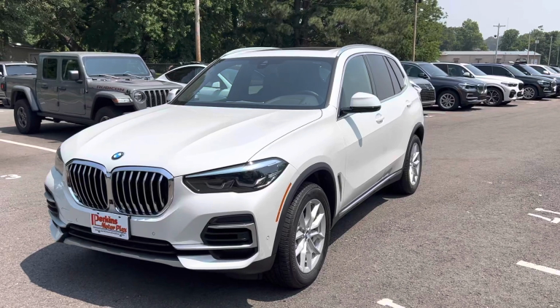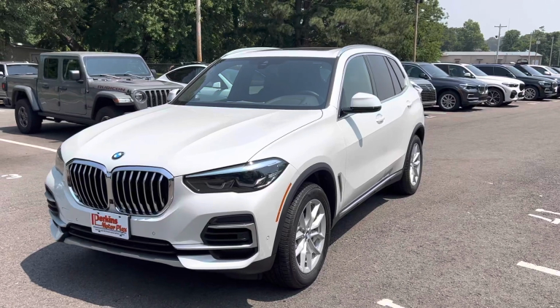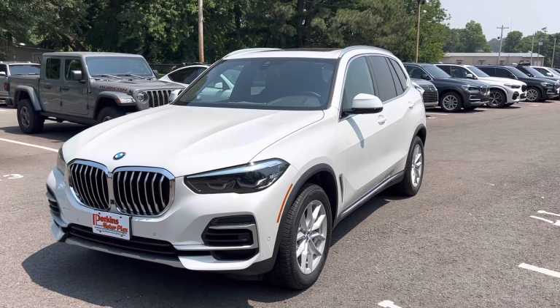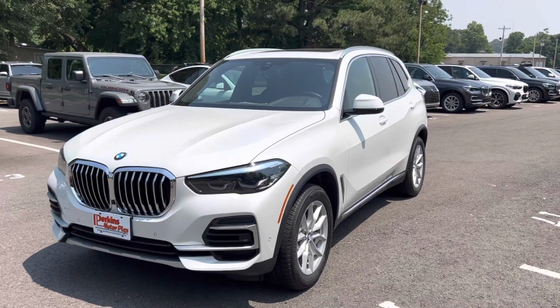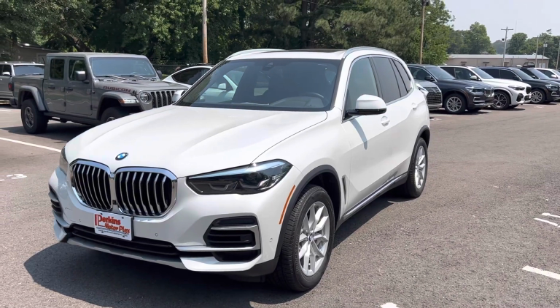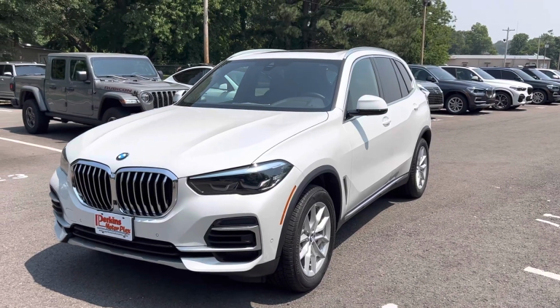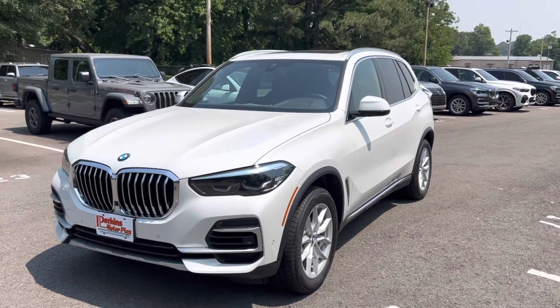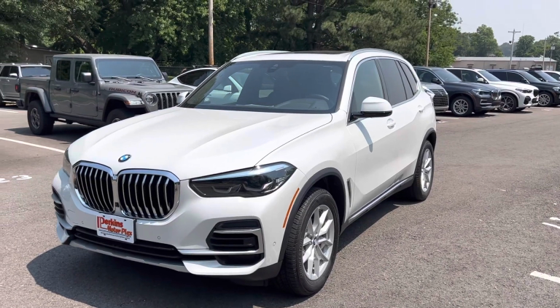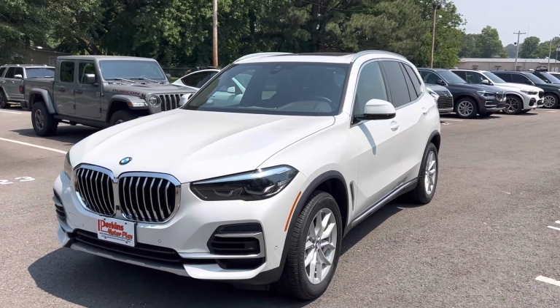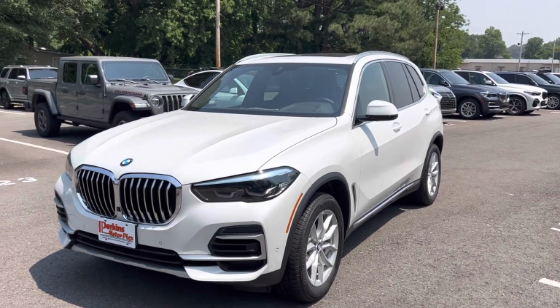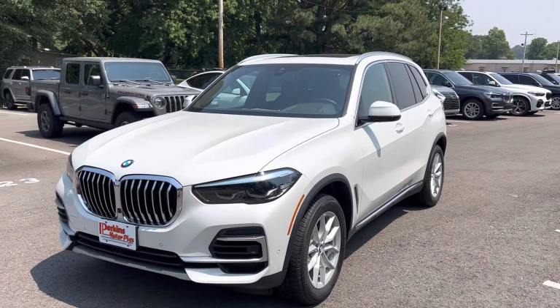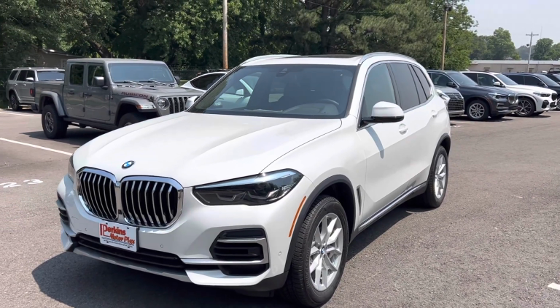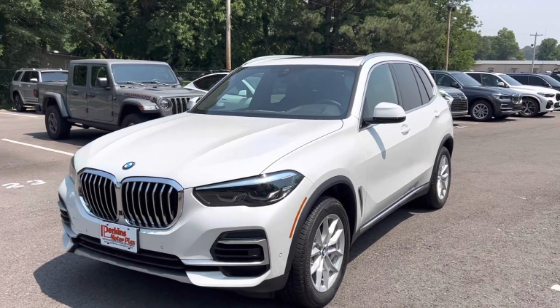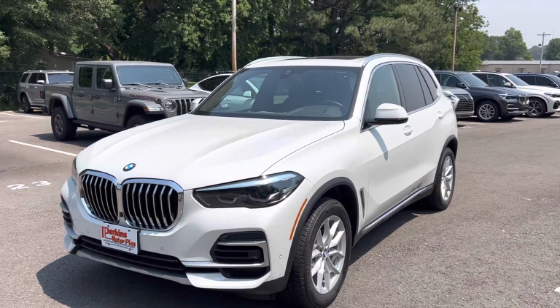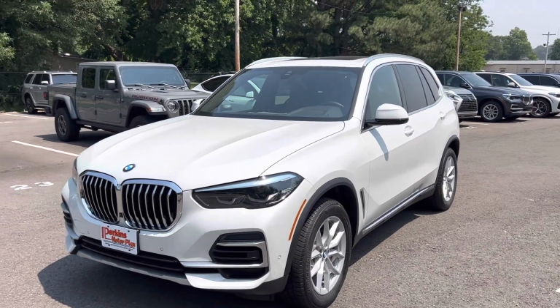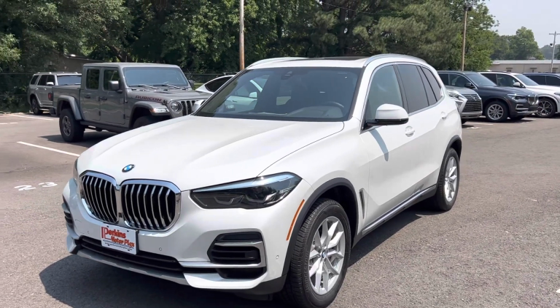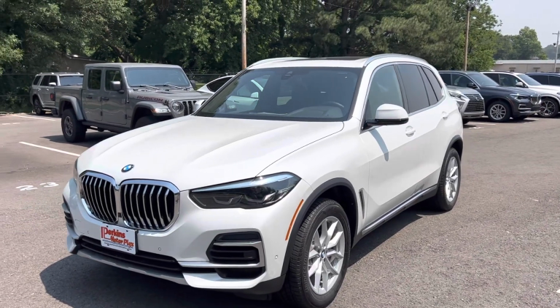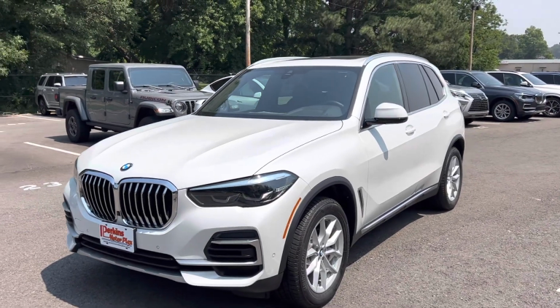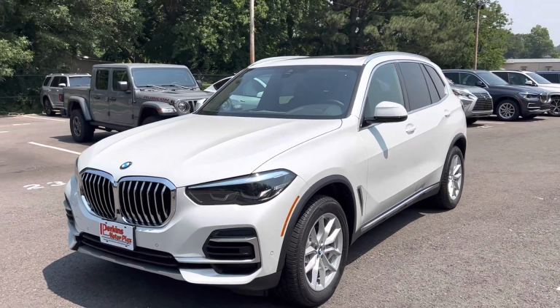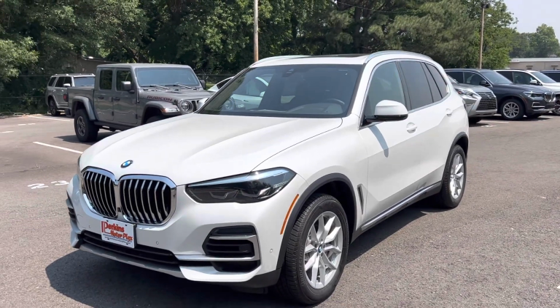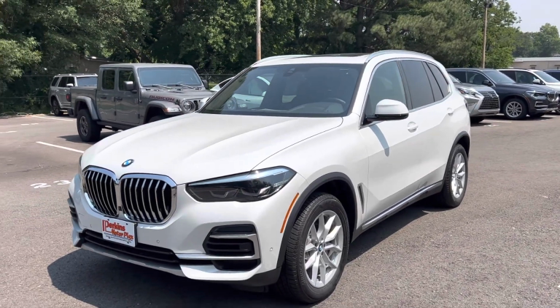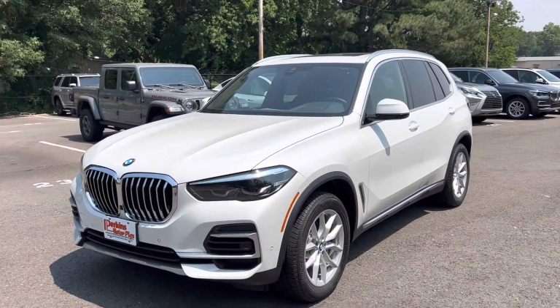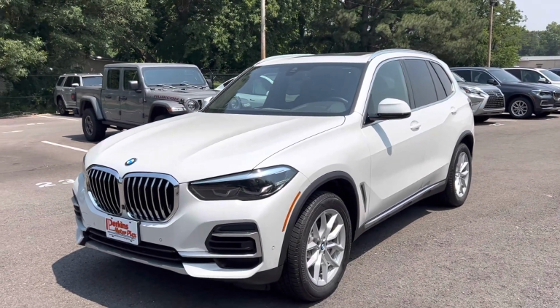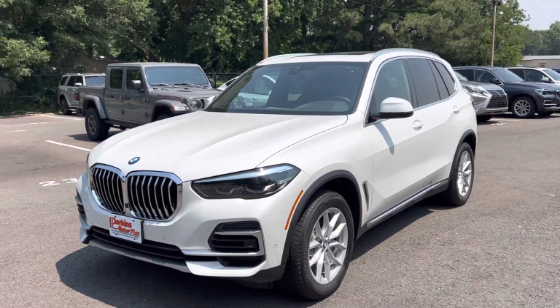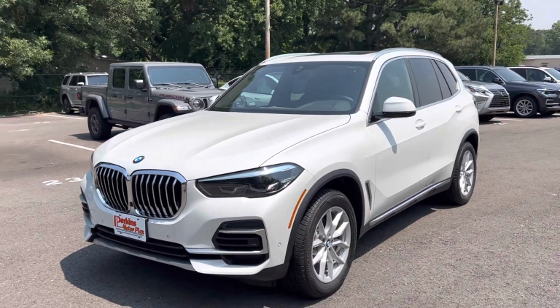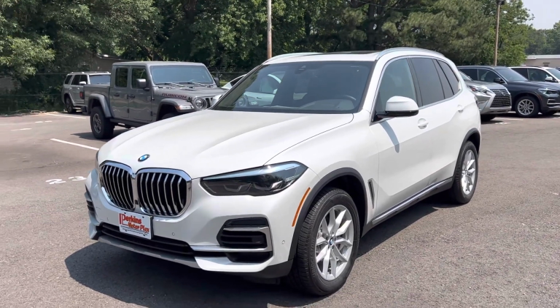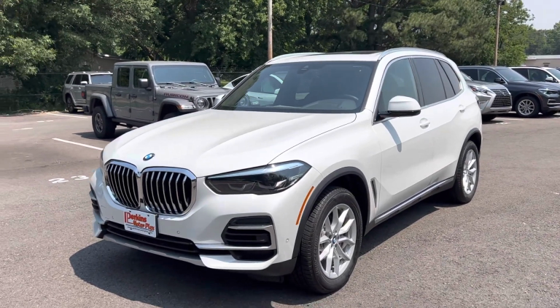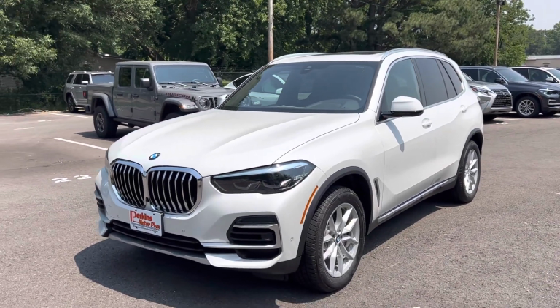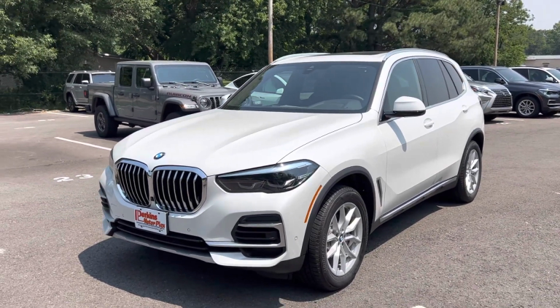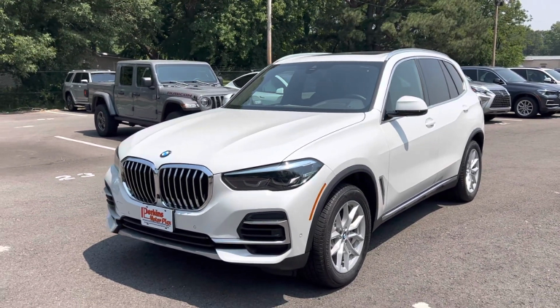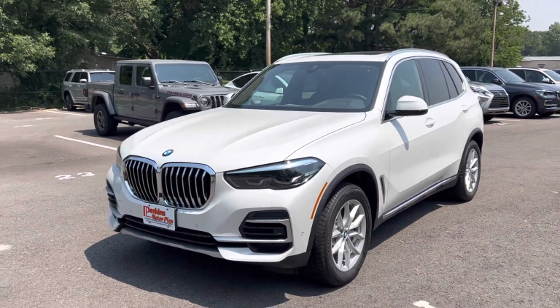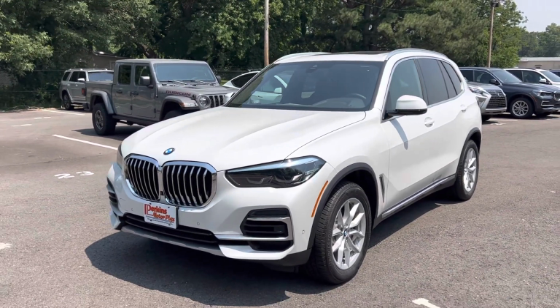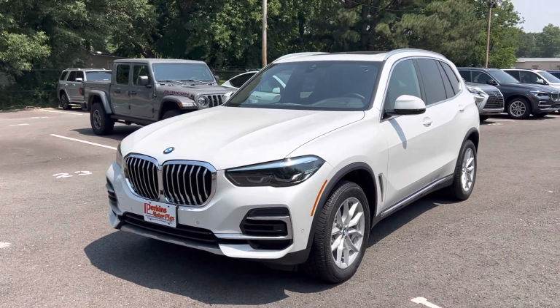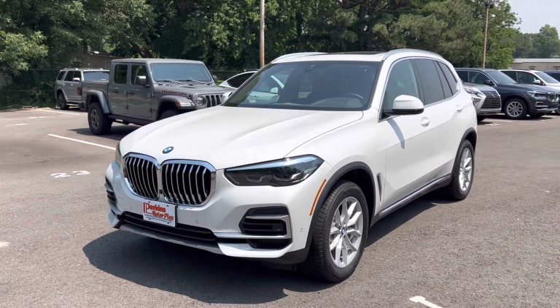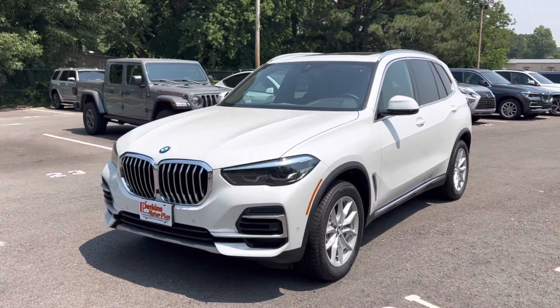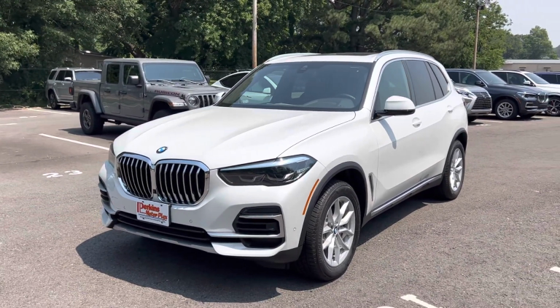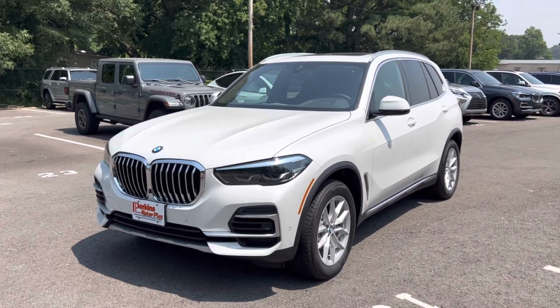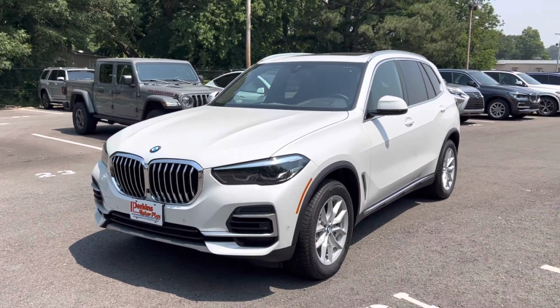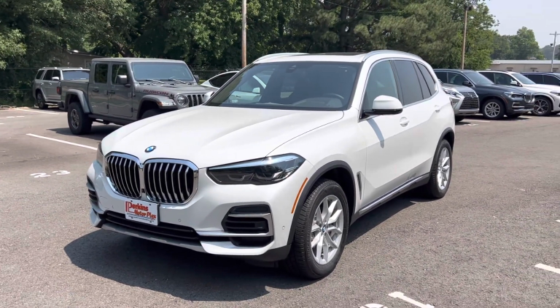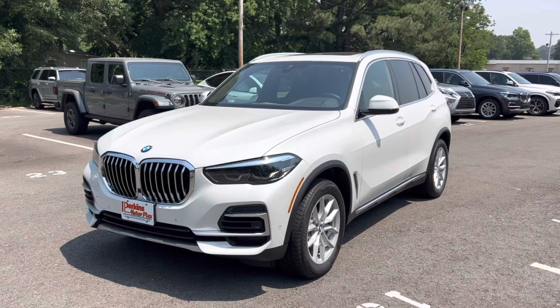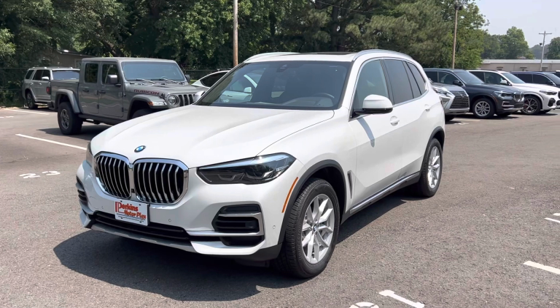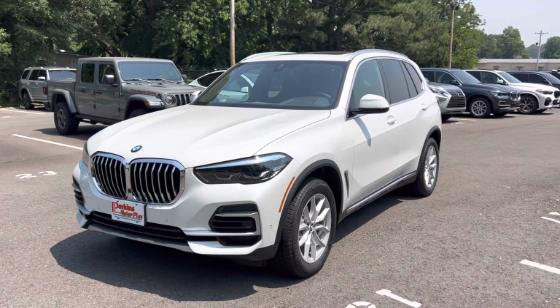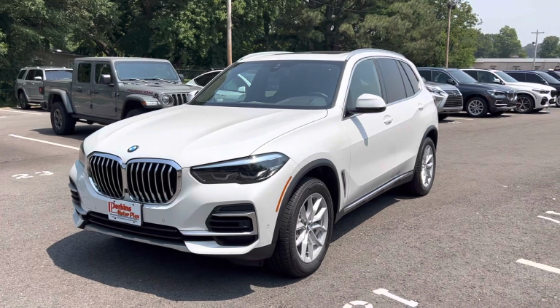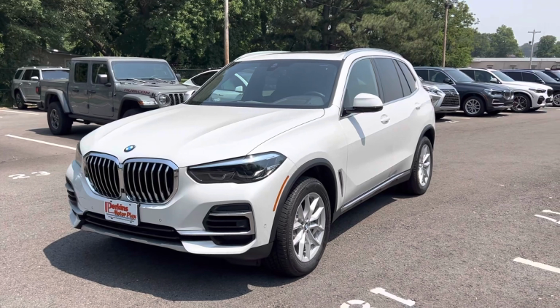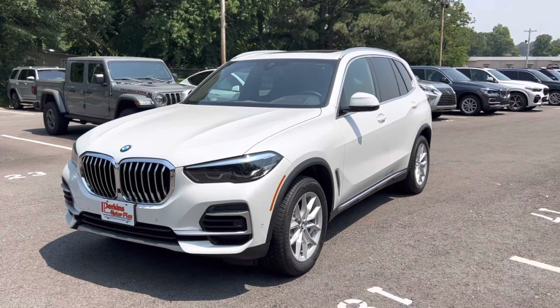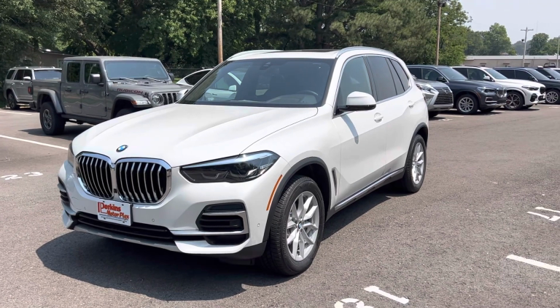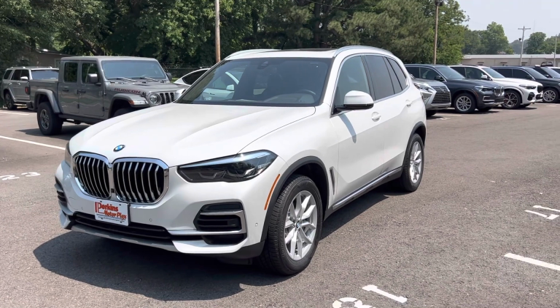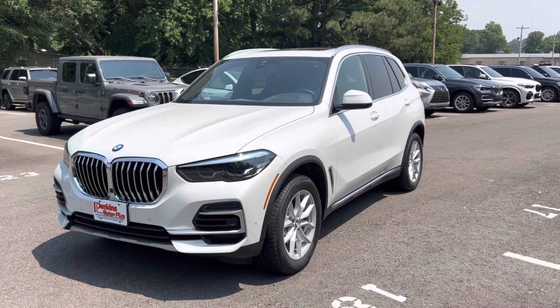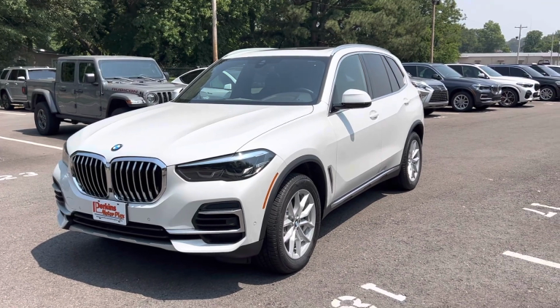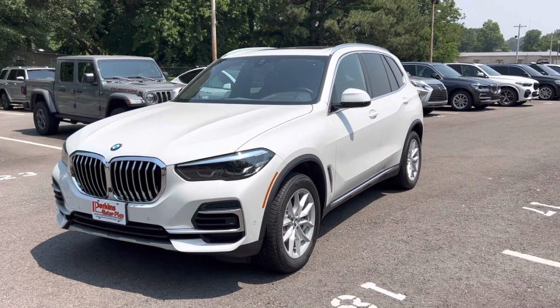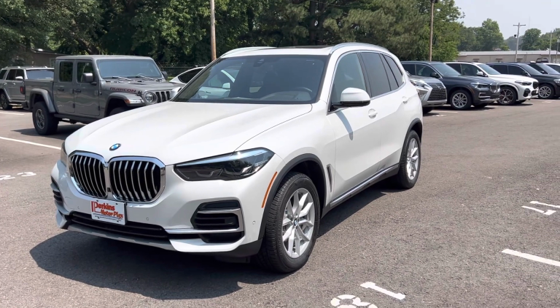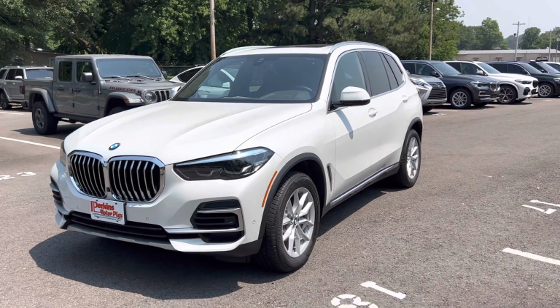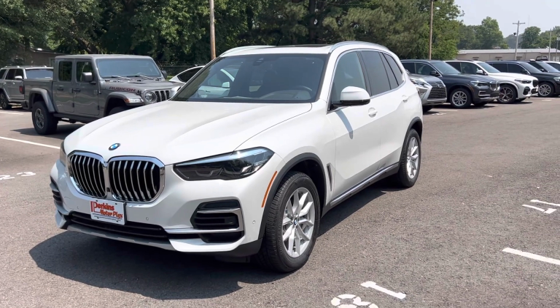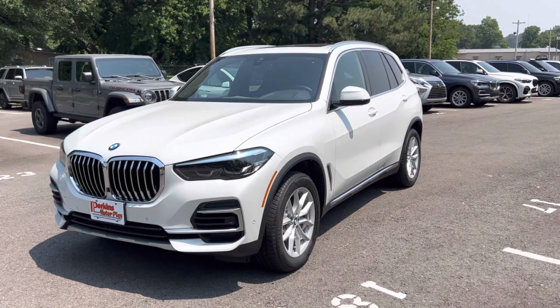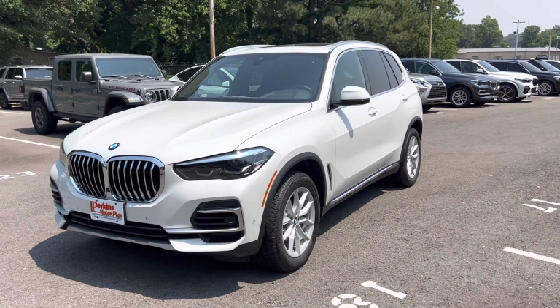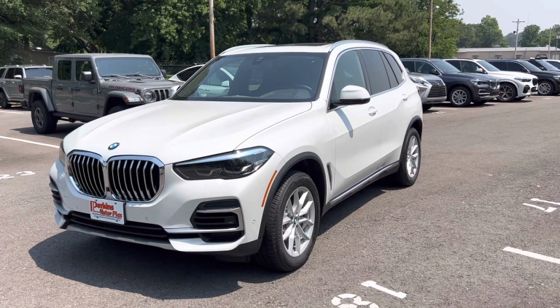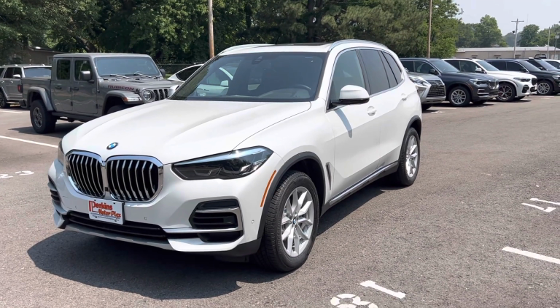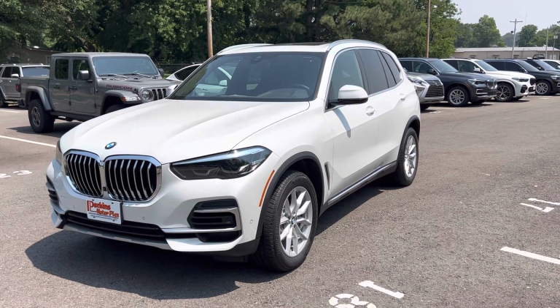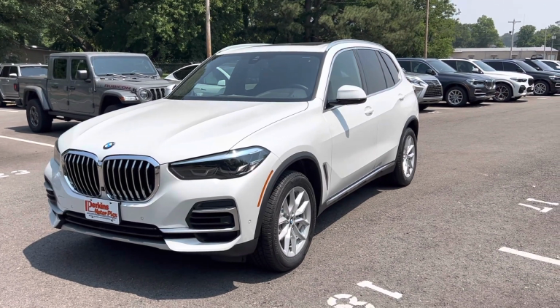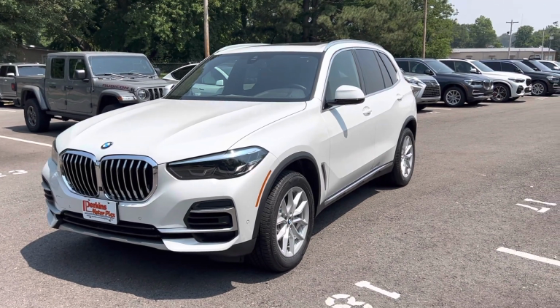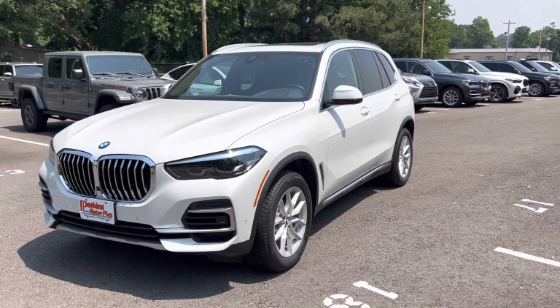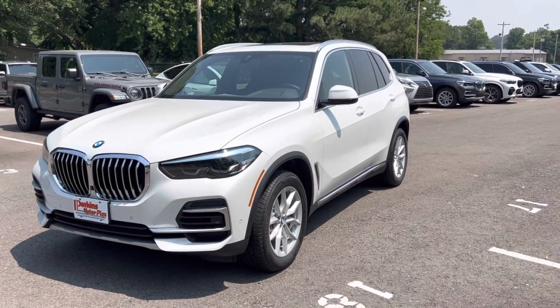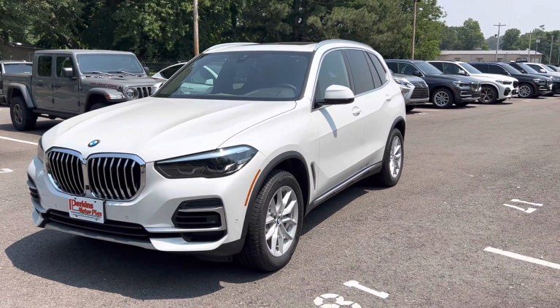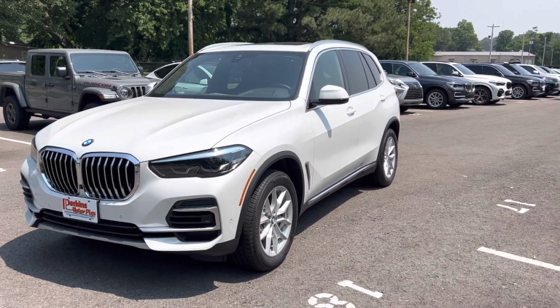Hey Kent, this is Matt at Perkins Motorplex. I'm back here by the 2022 X5 that we talked about on the phone briefly just a few hours ago.